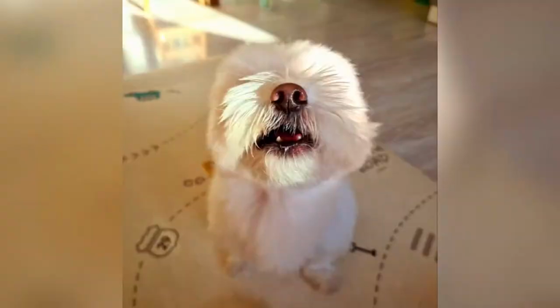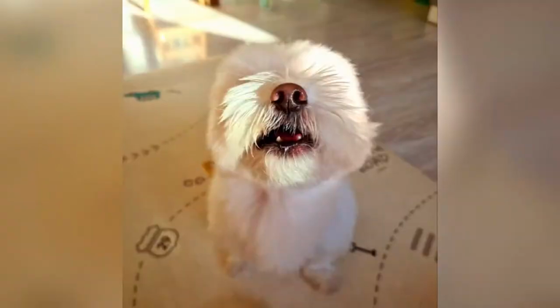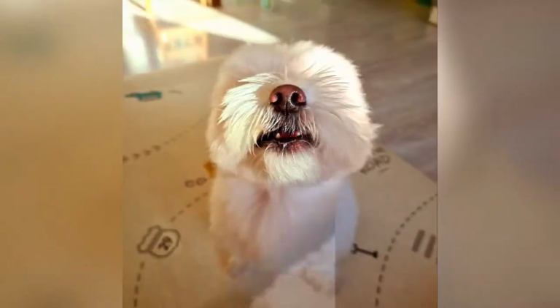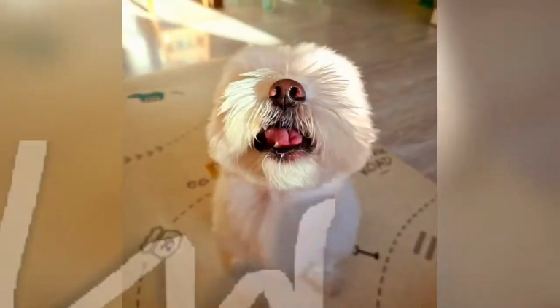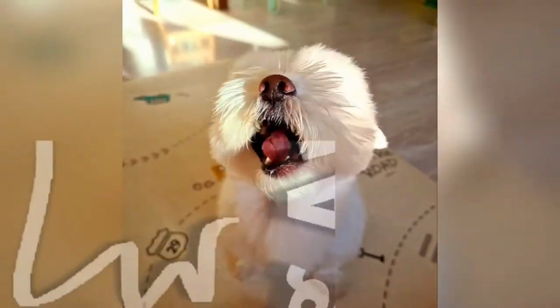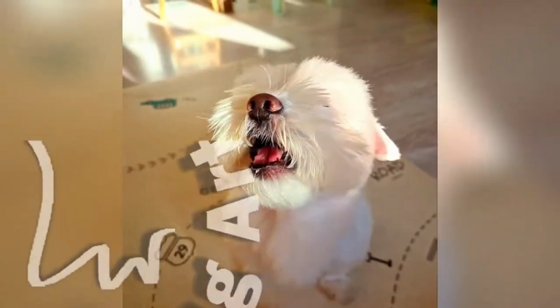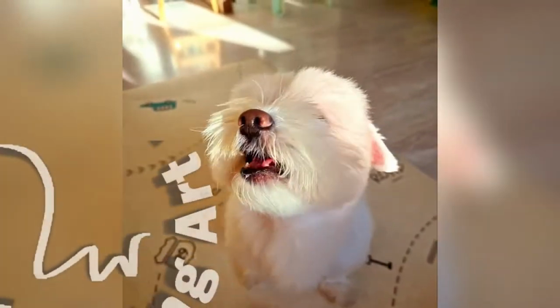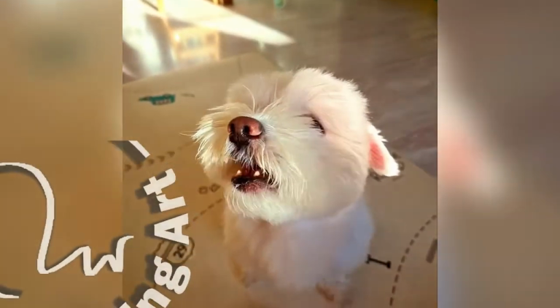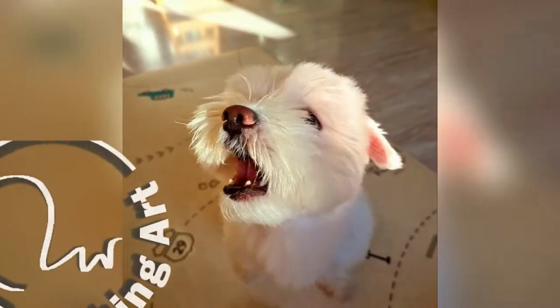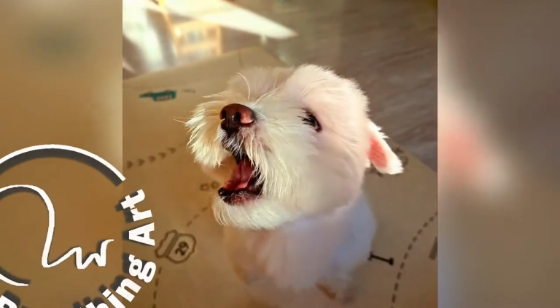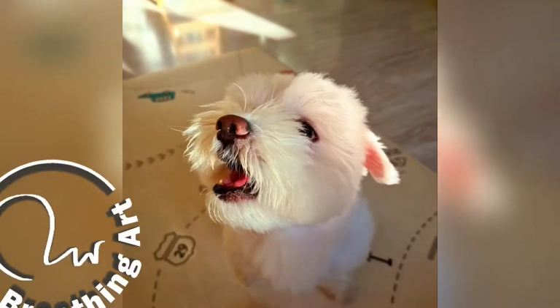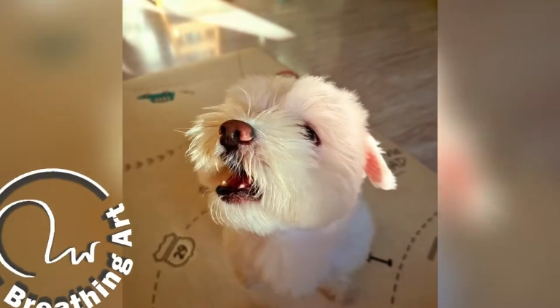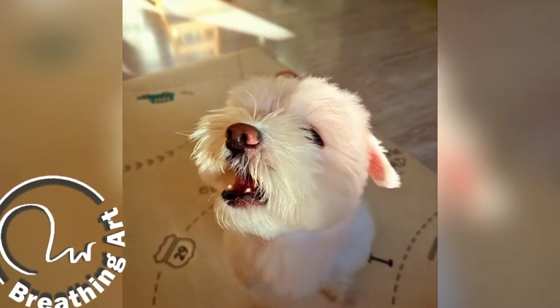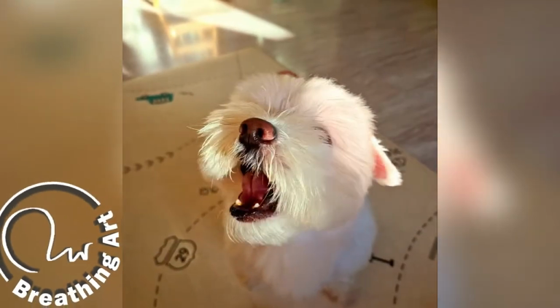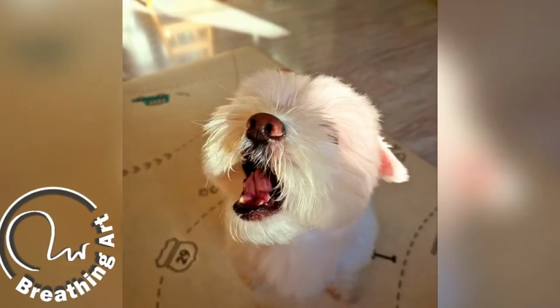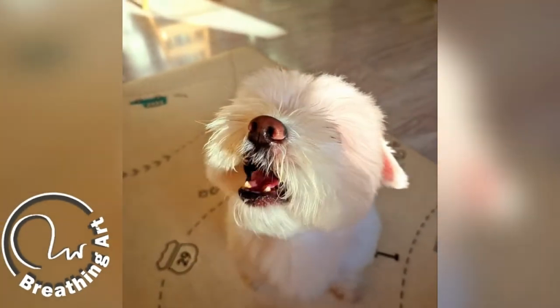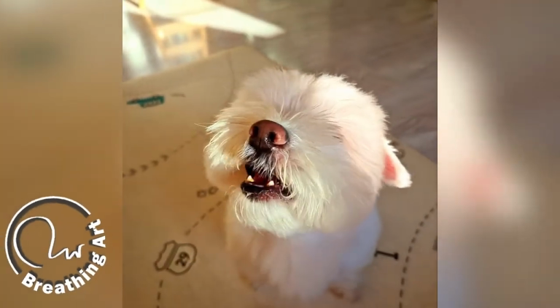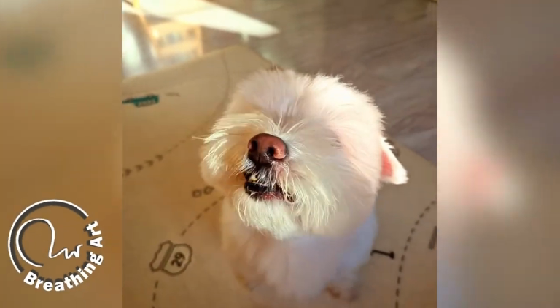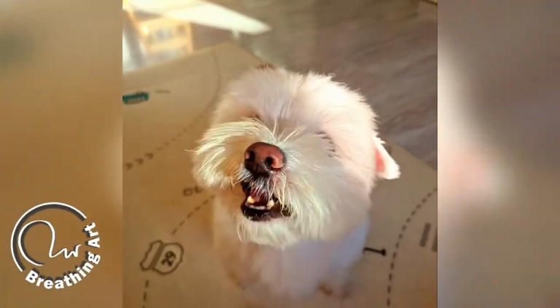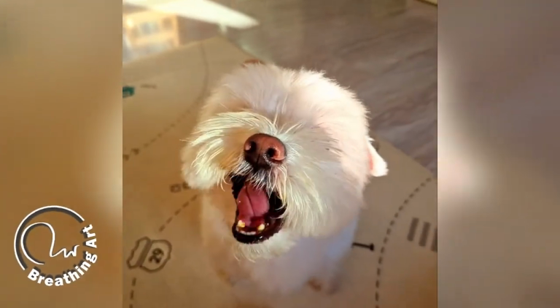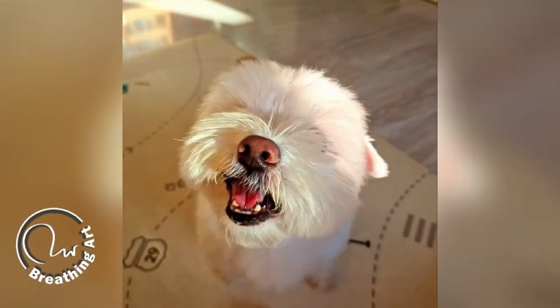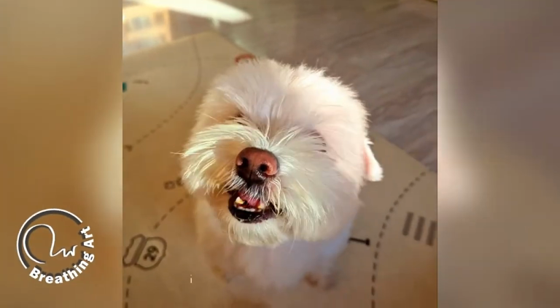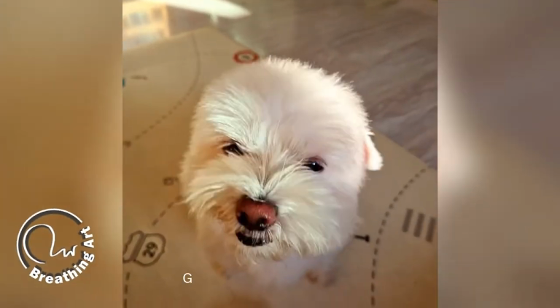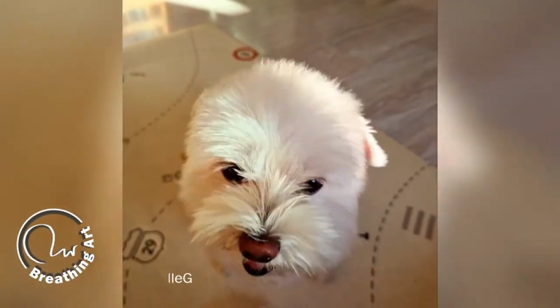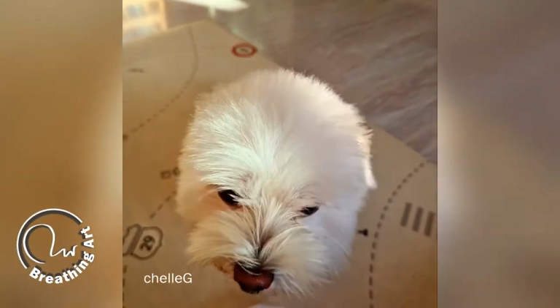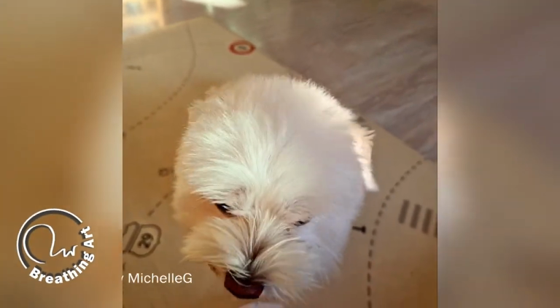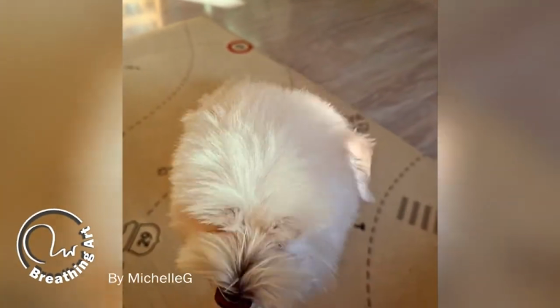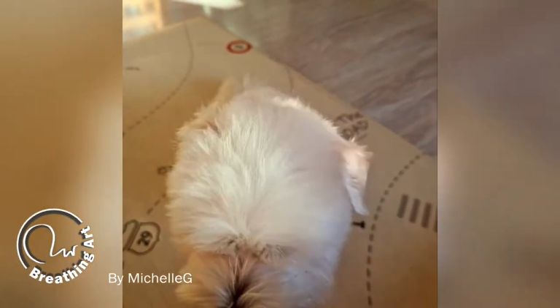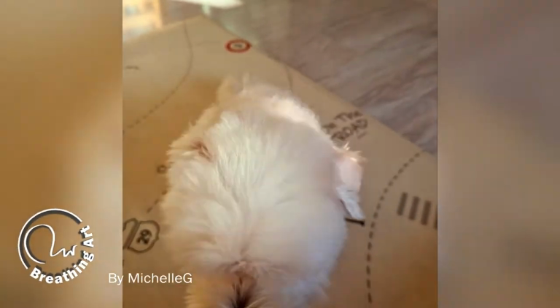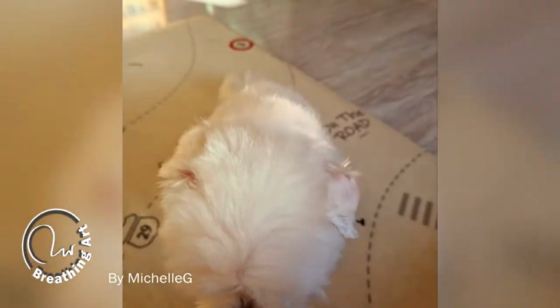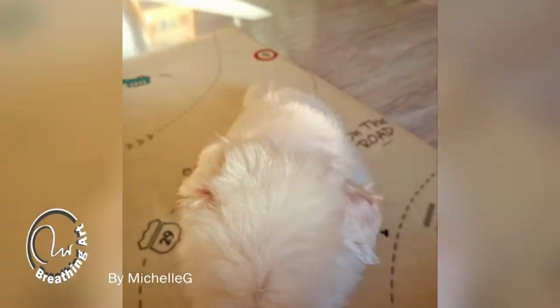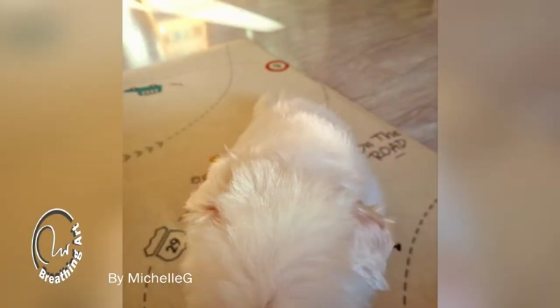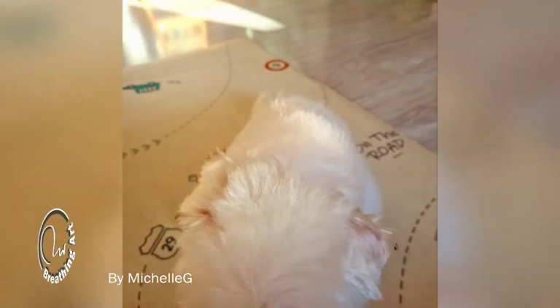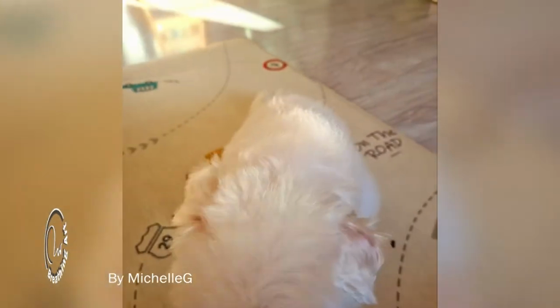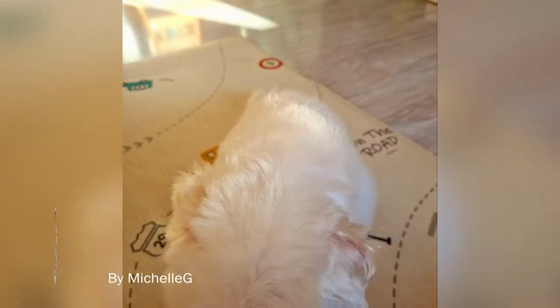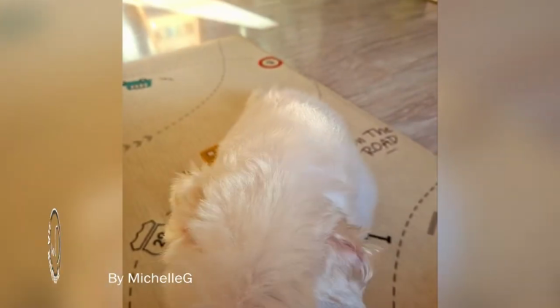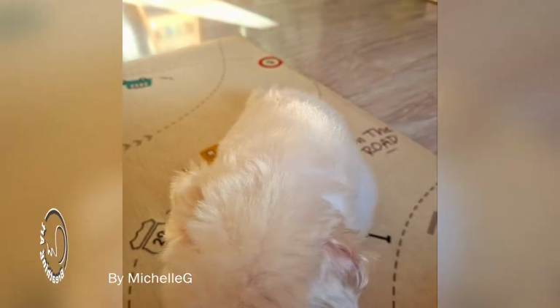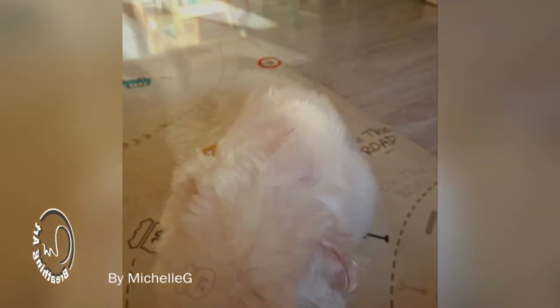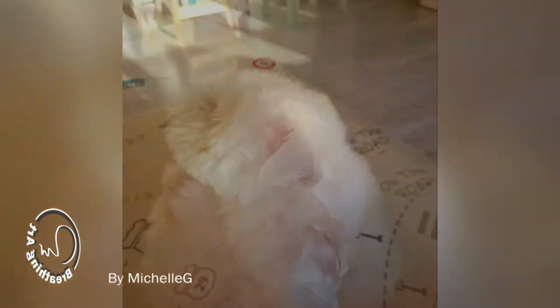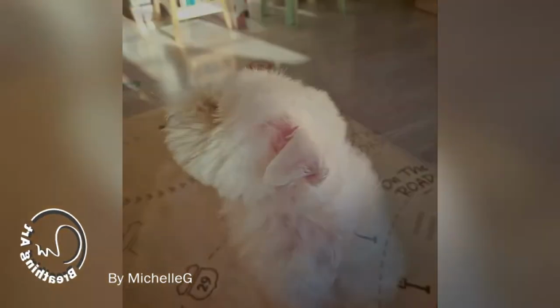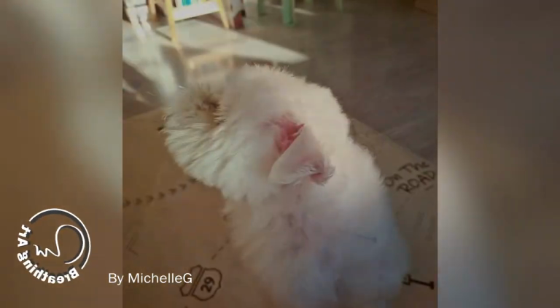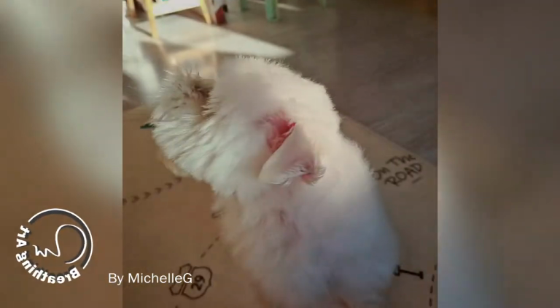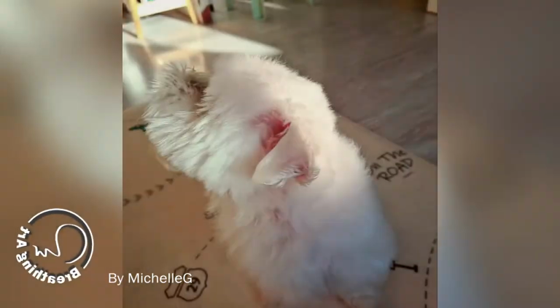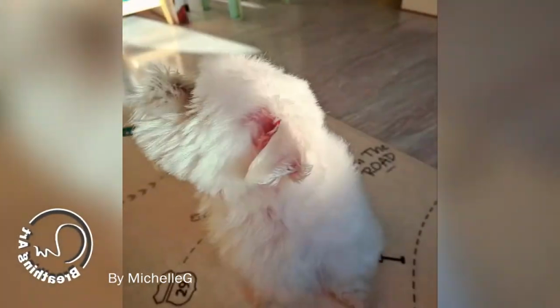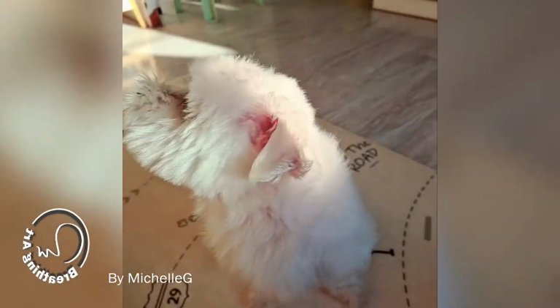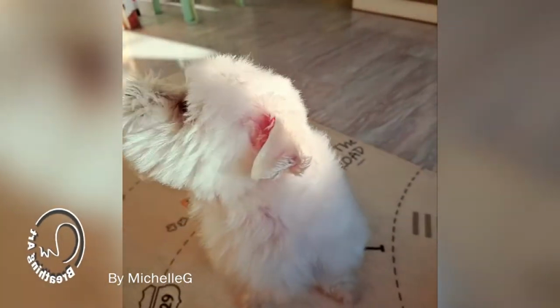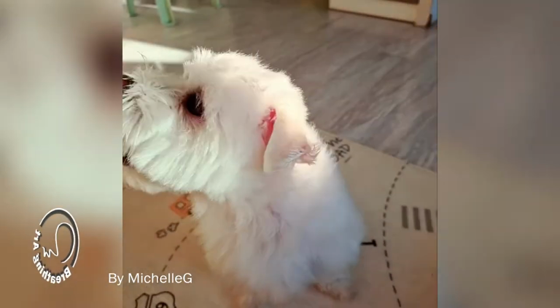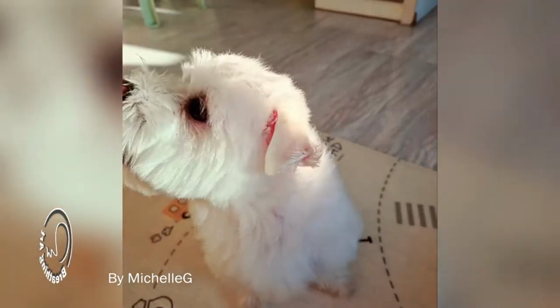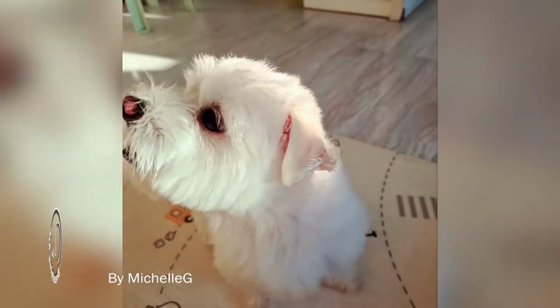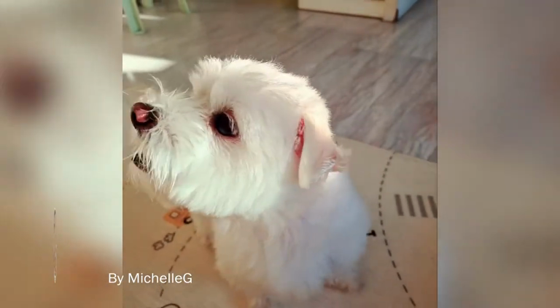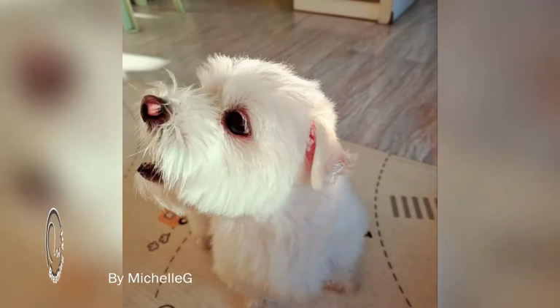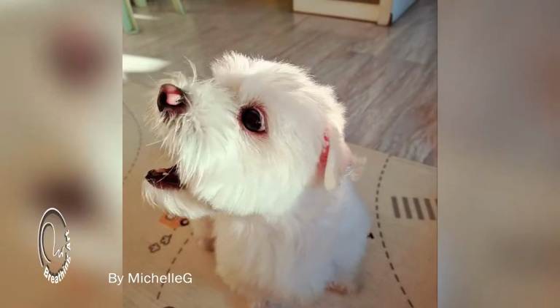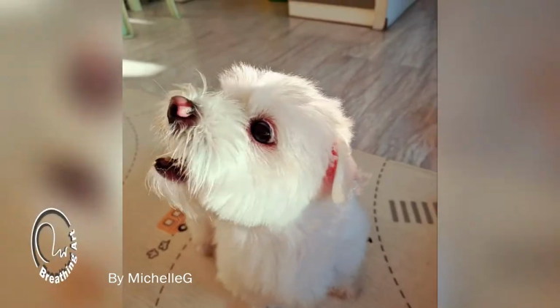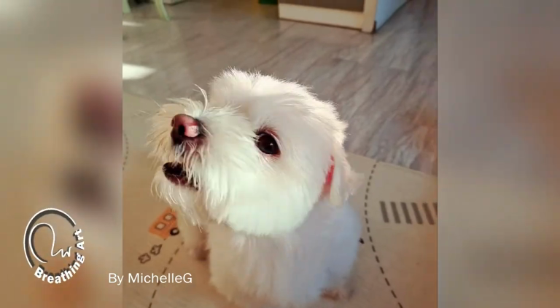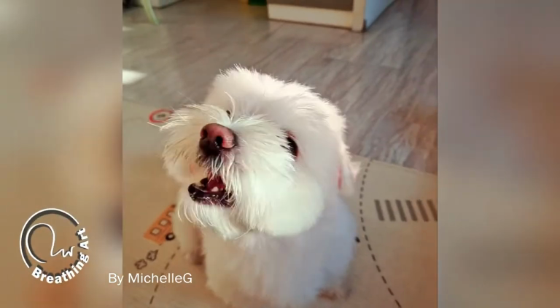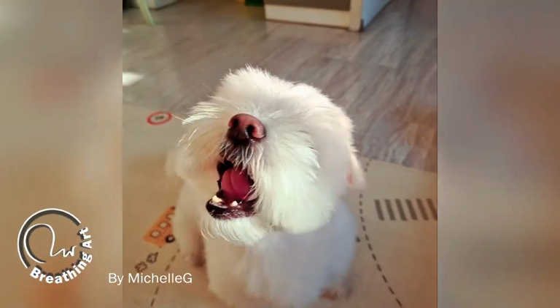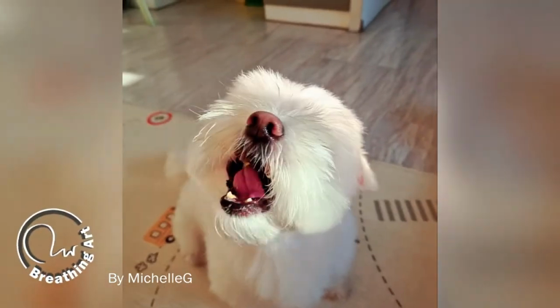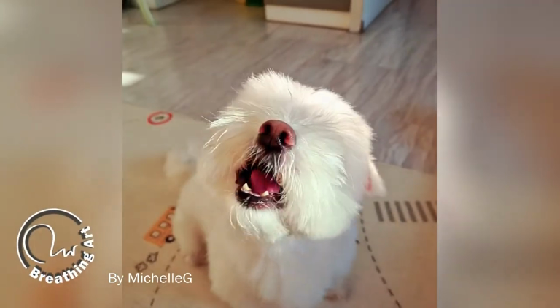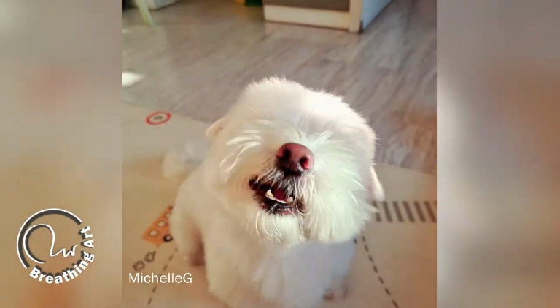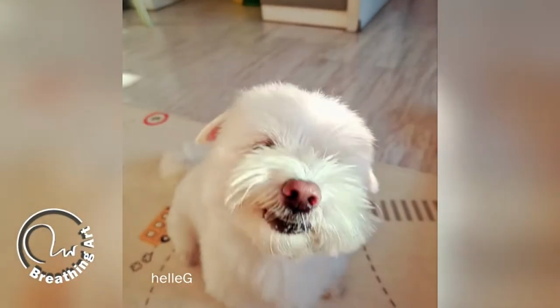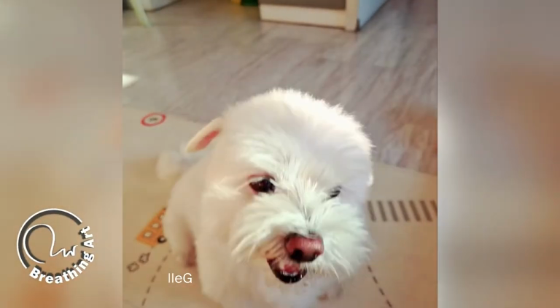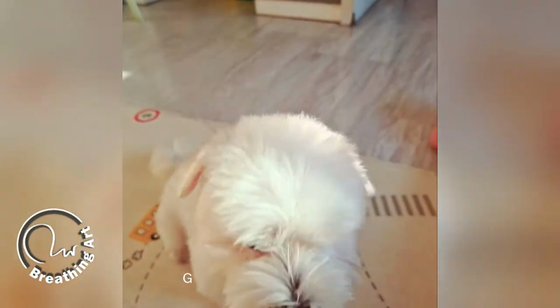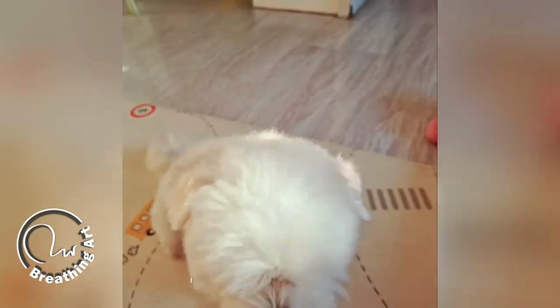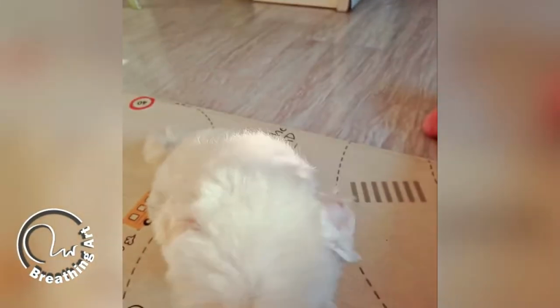Hi guys, my name is Michelle and welcome to my channel. I make time-lapse videos of how I did my paintings.